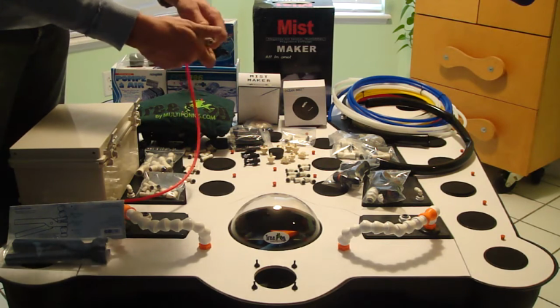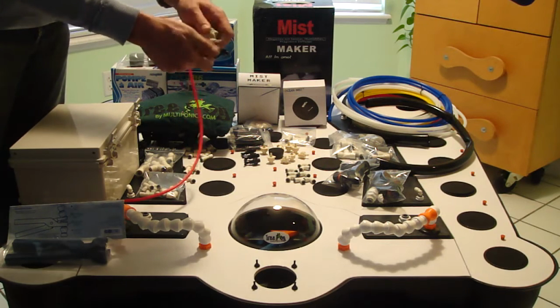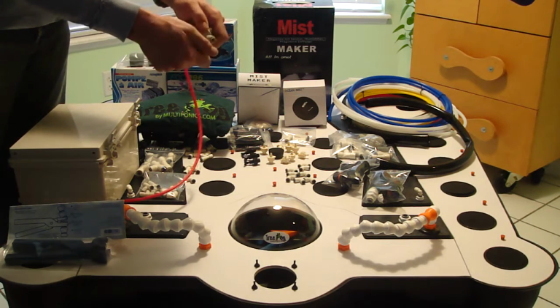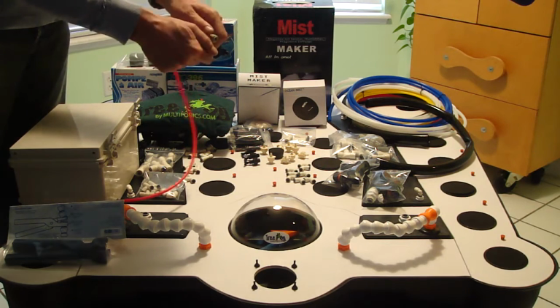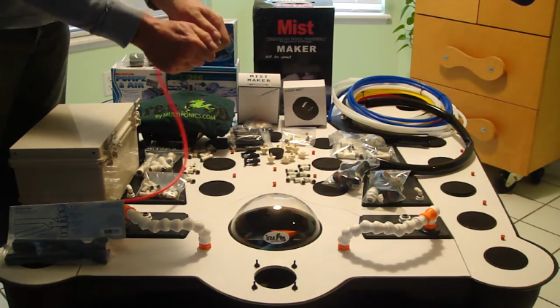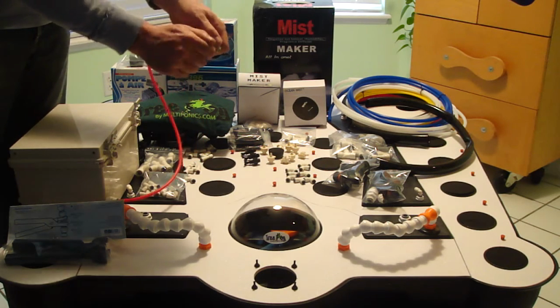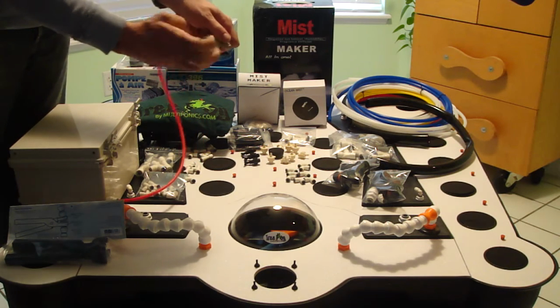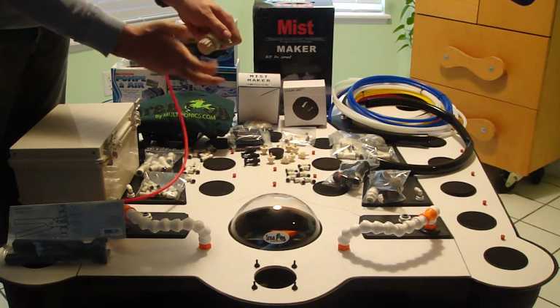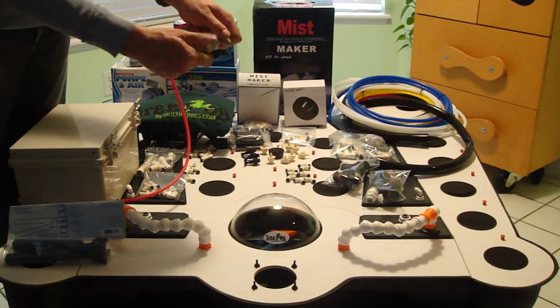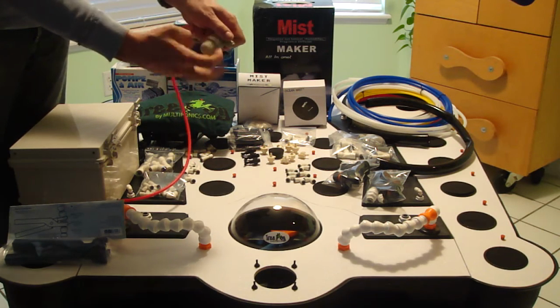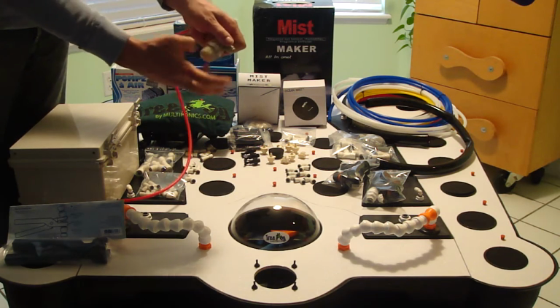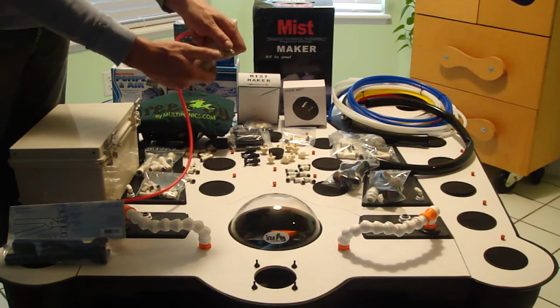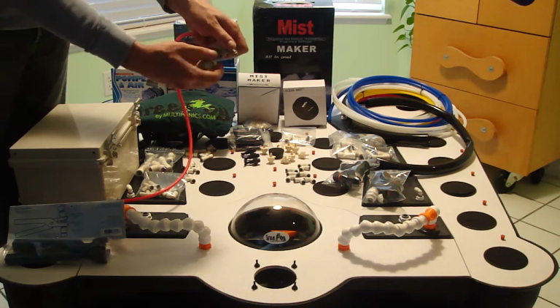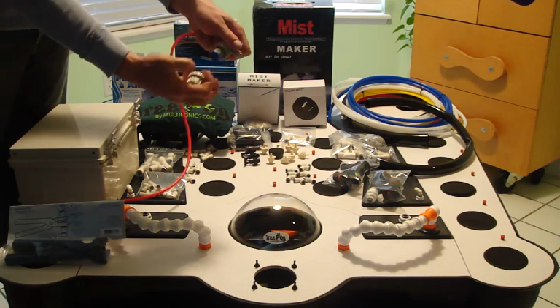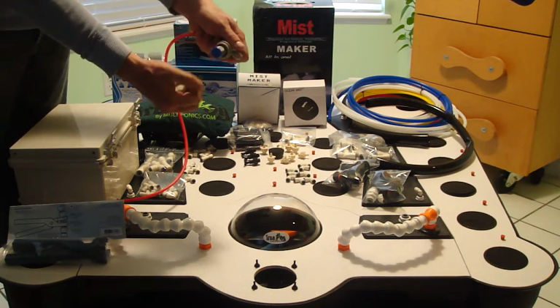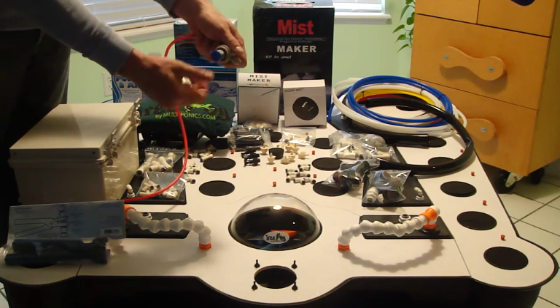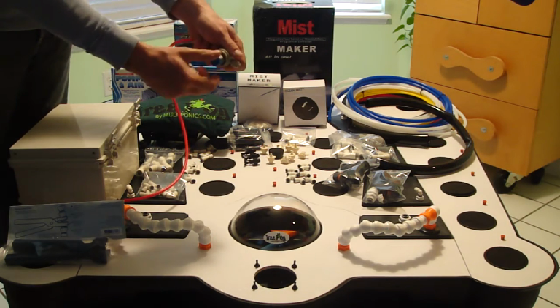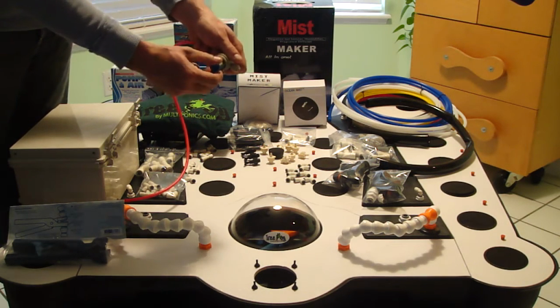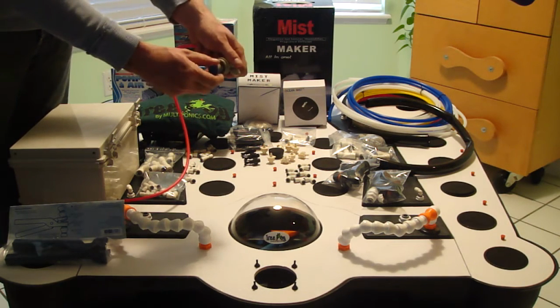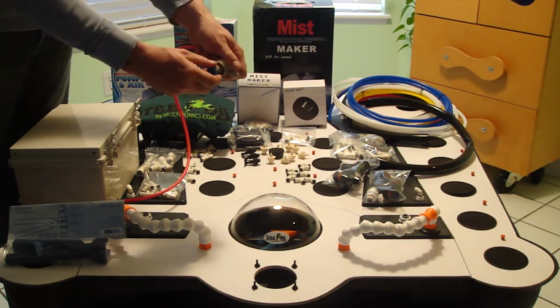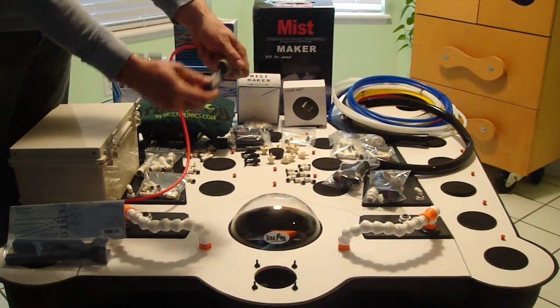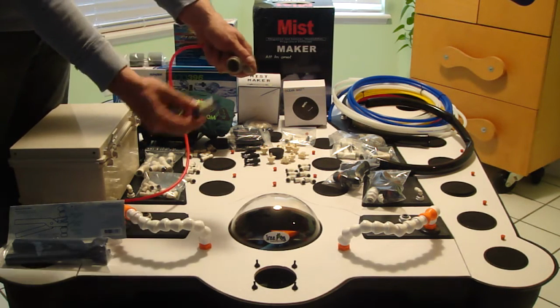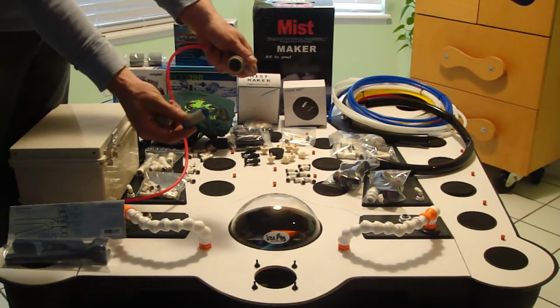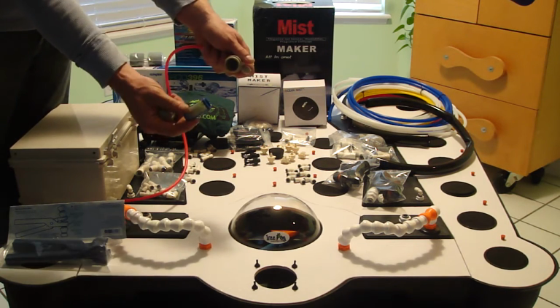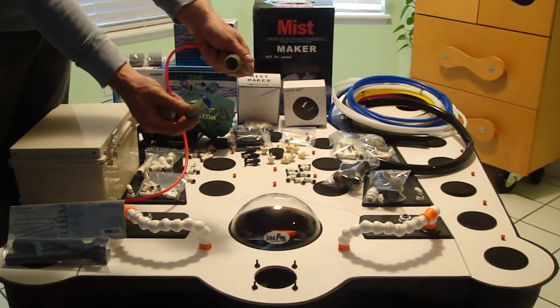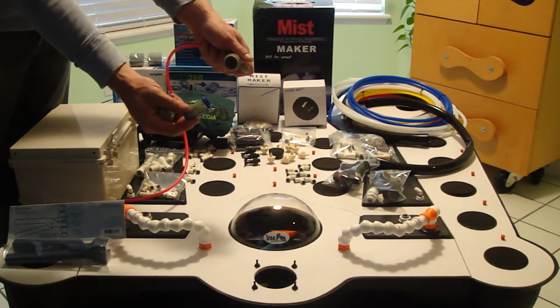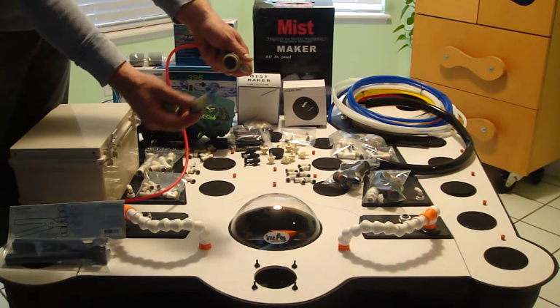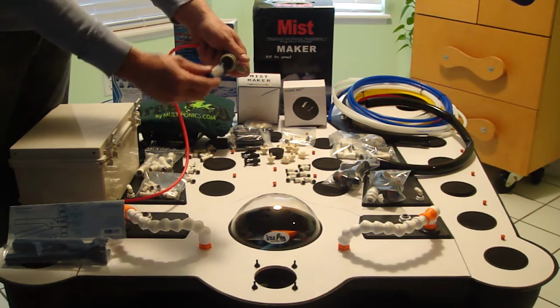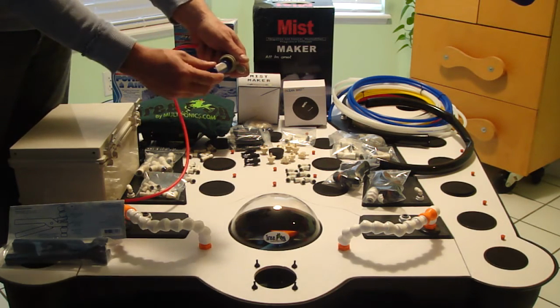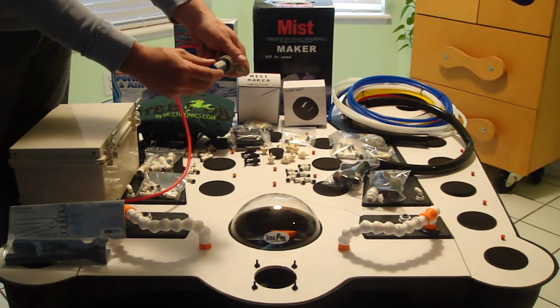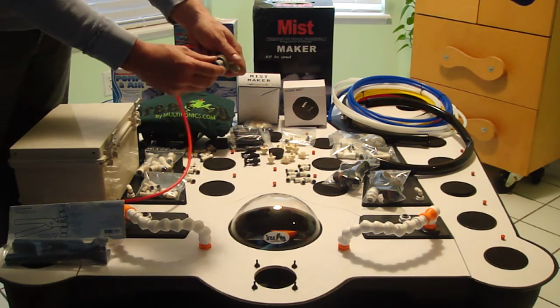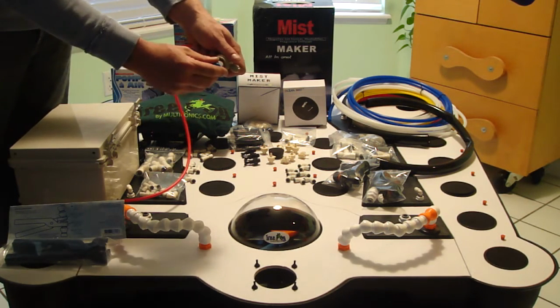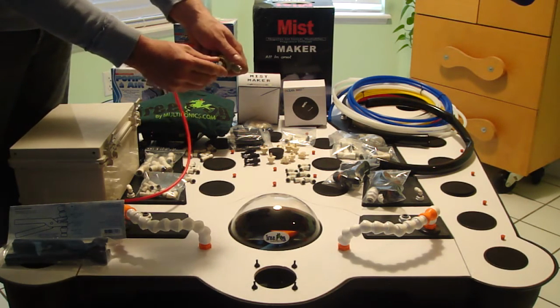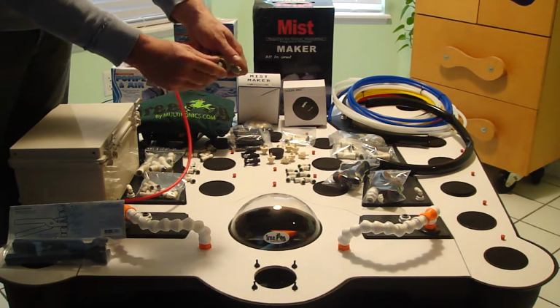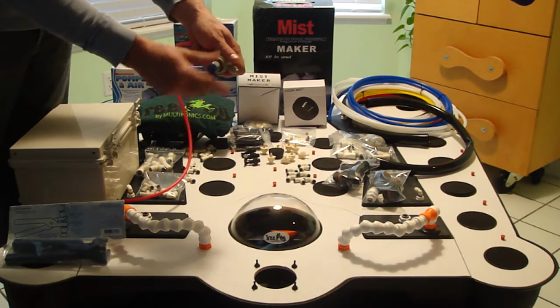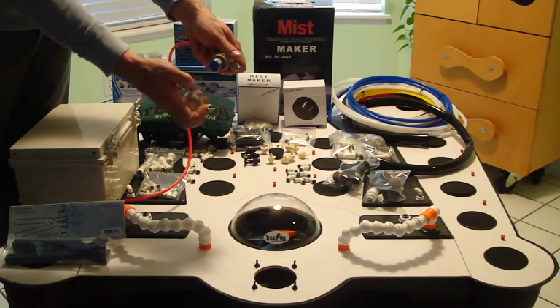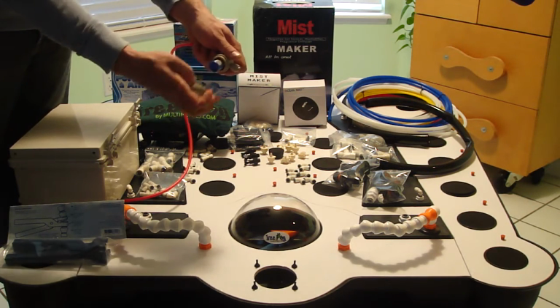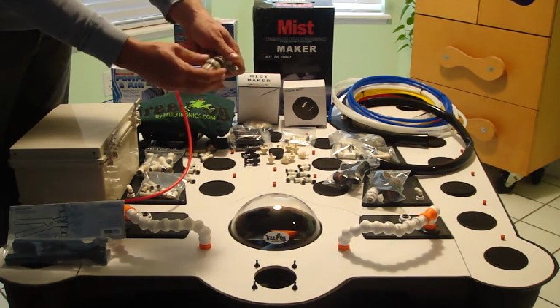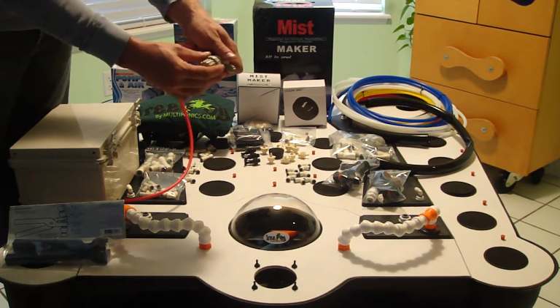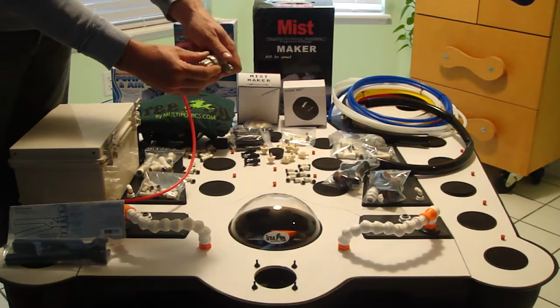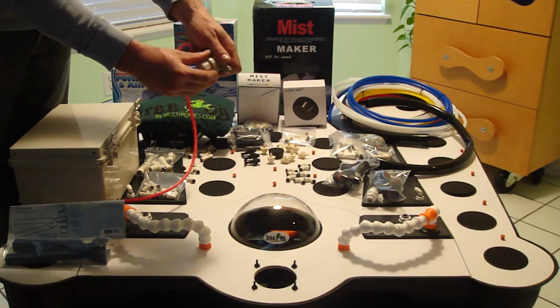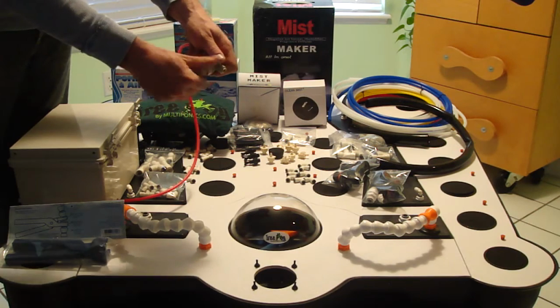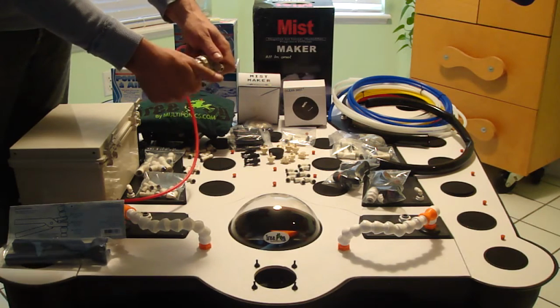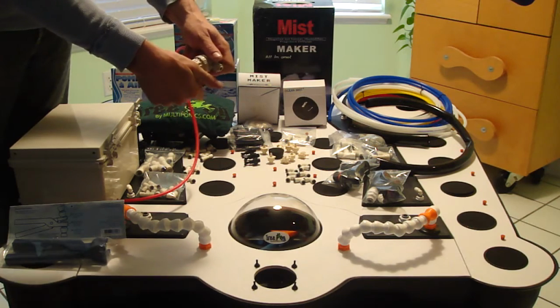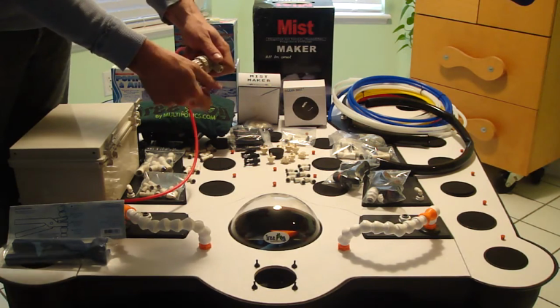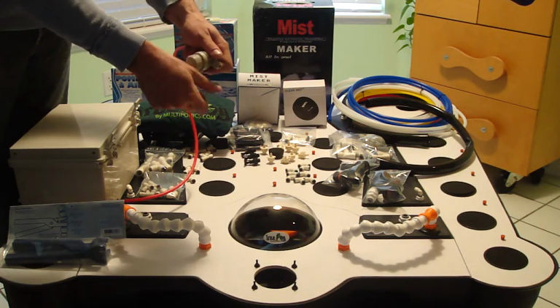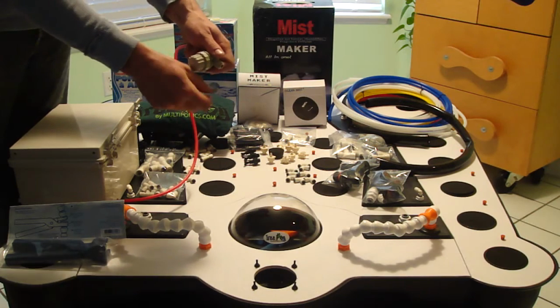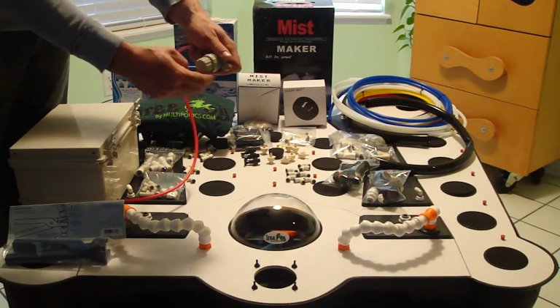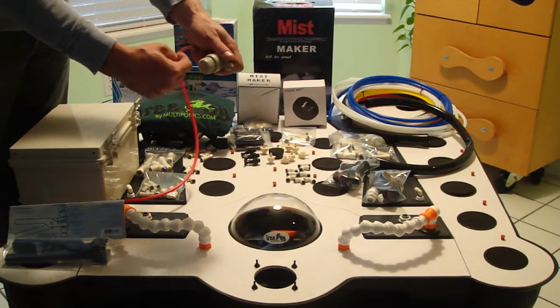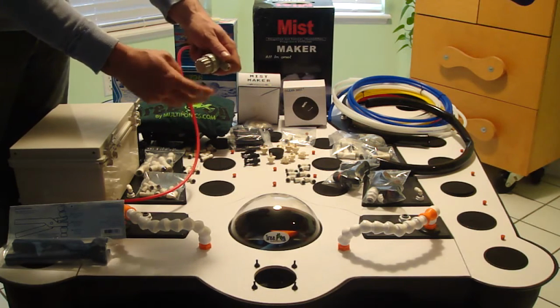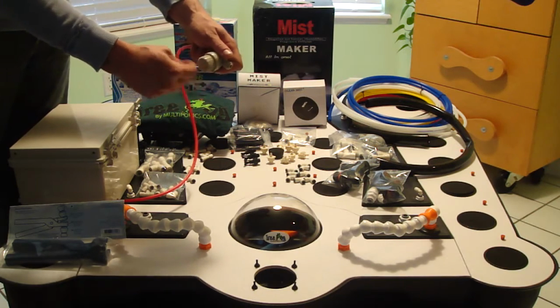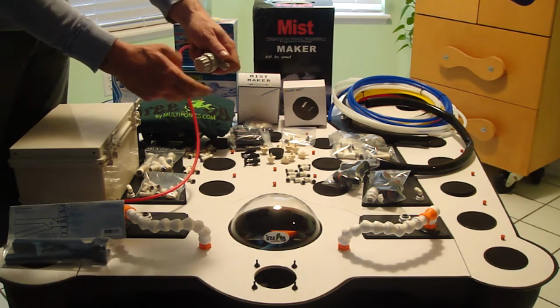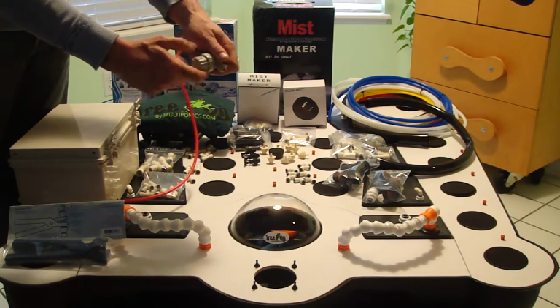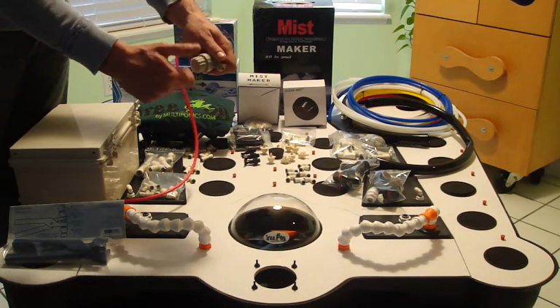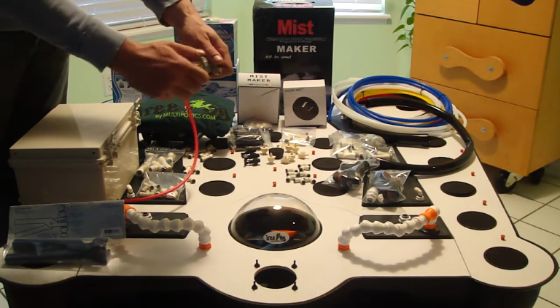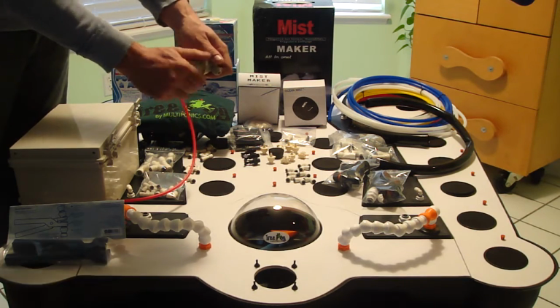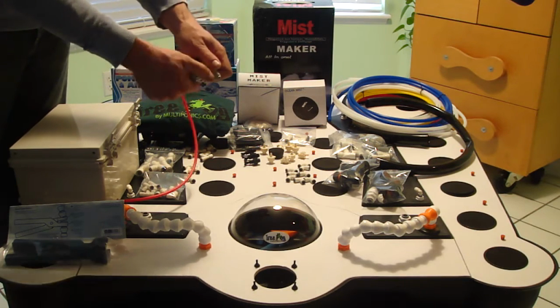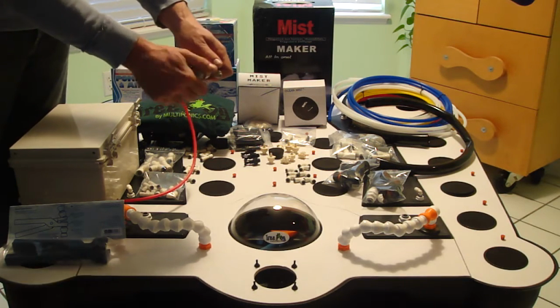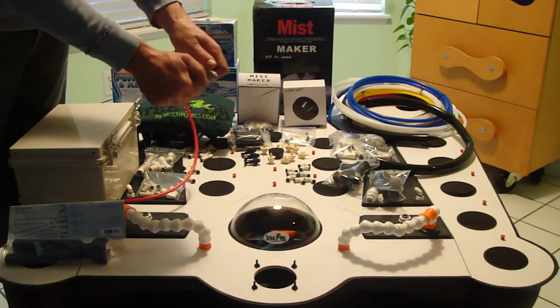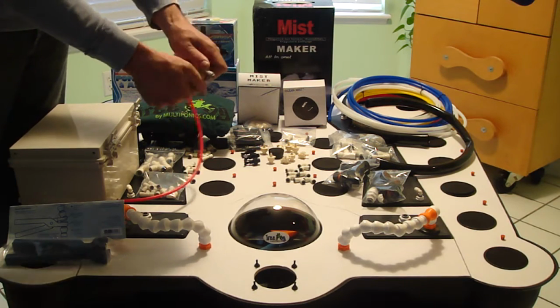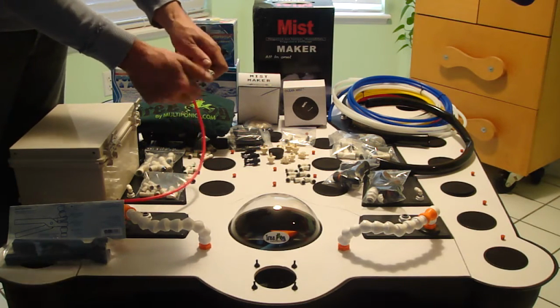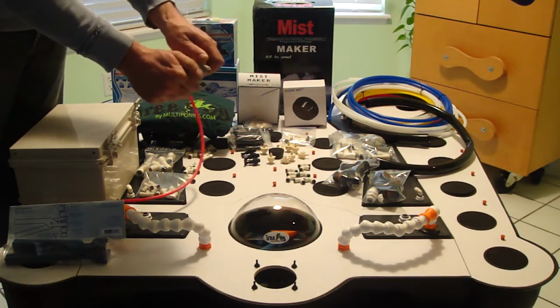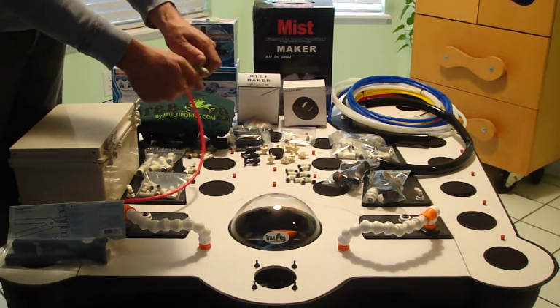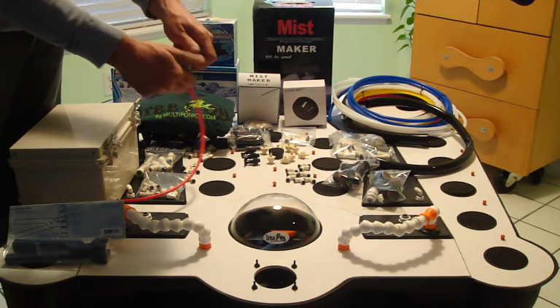The filter is really easy to maintain. We've got a screen in here that keeps all the particulates from clogging up your nozzles.